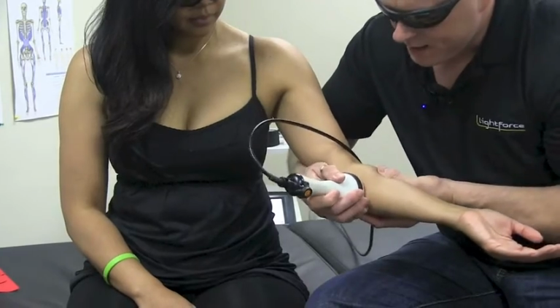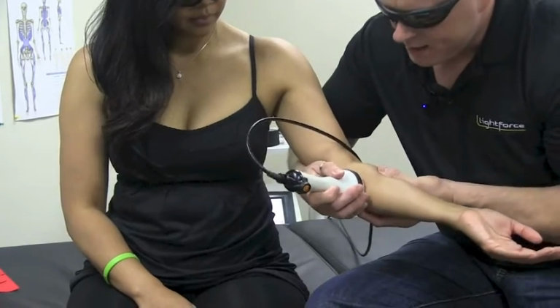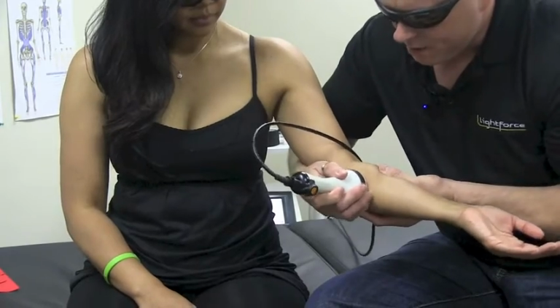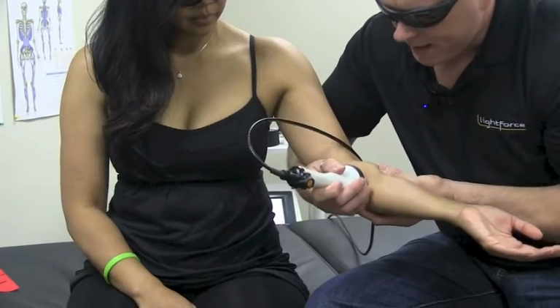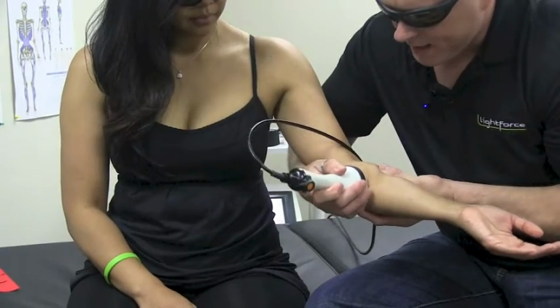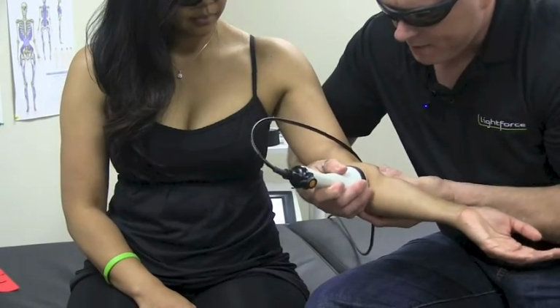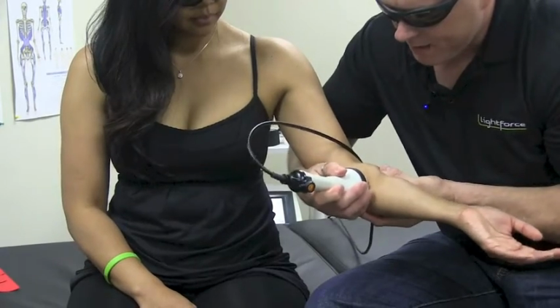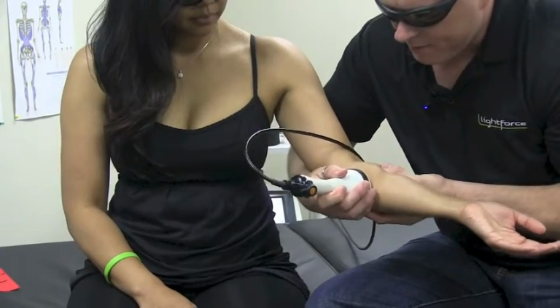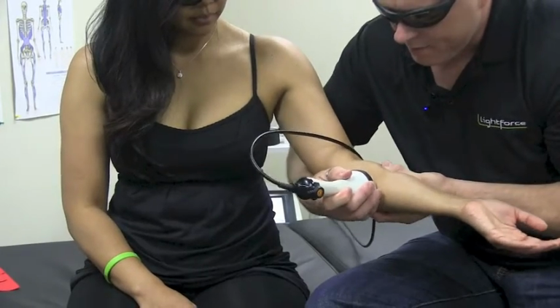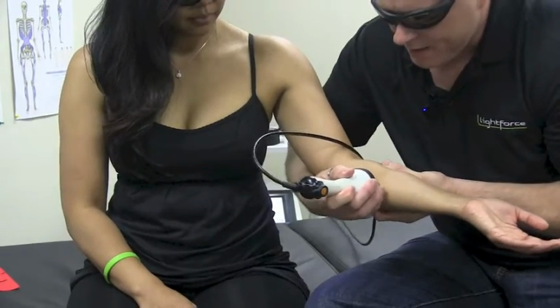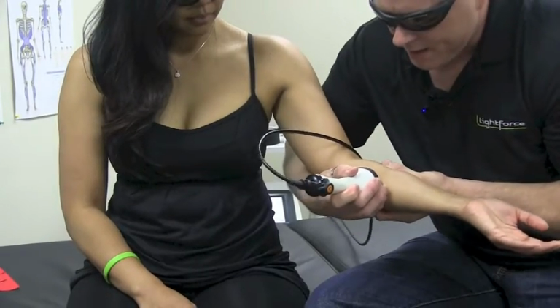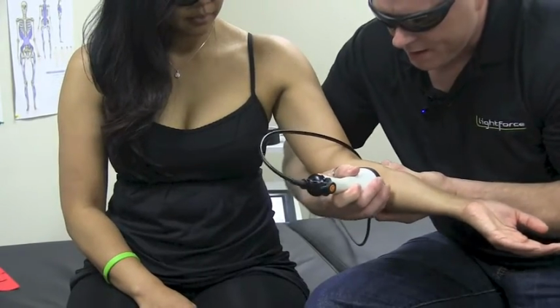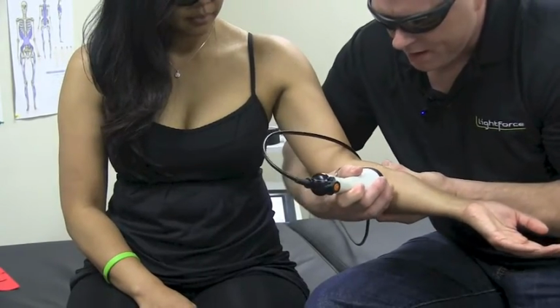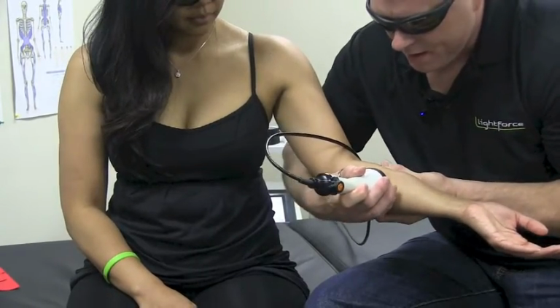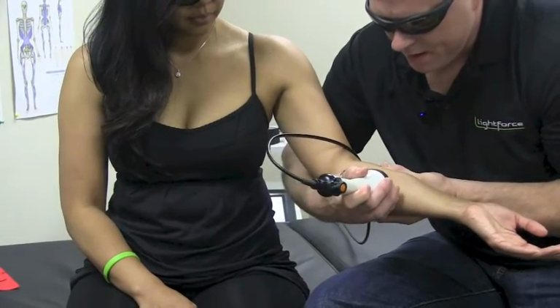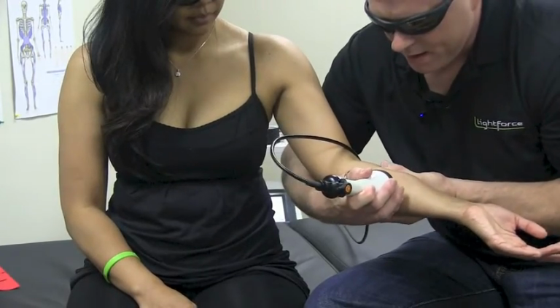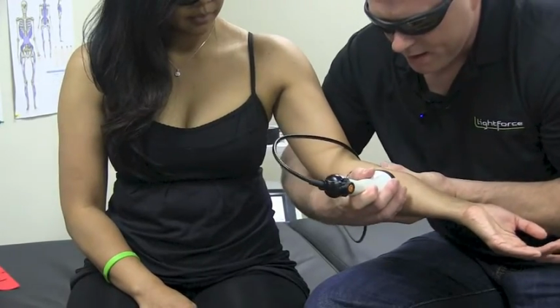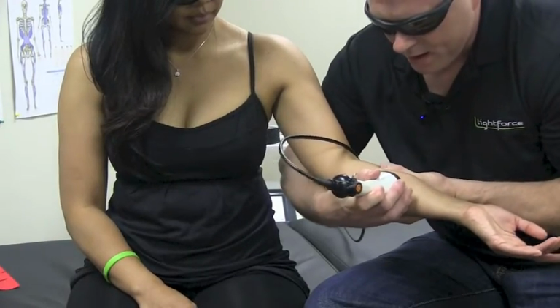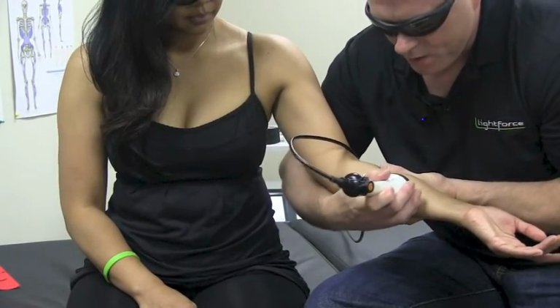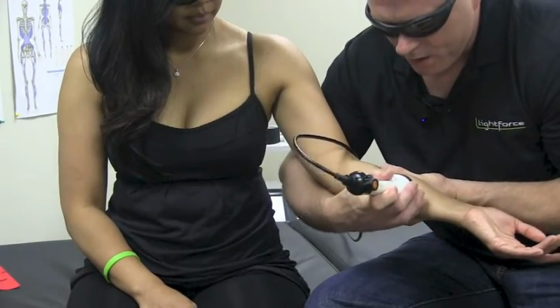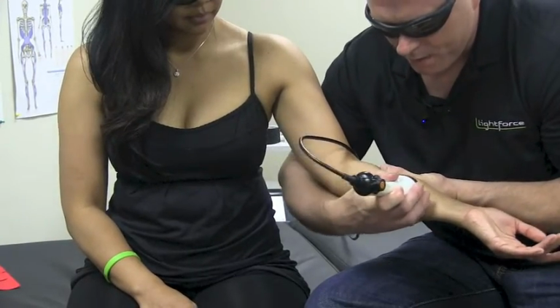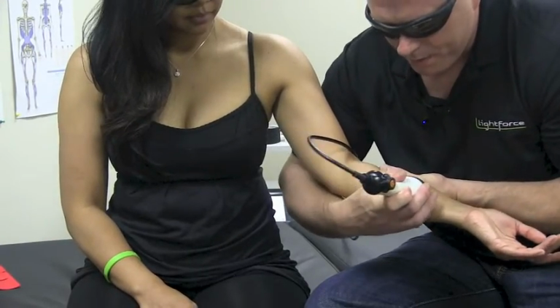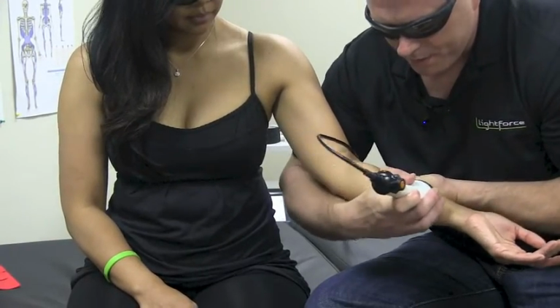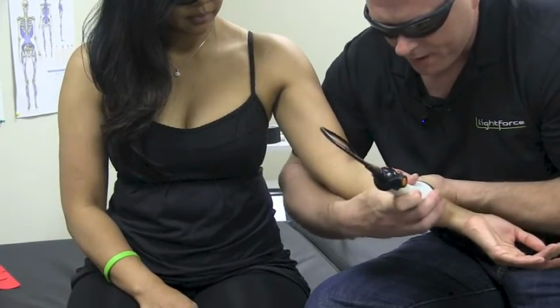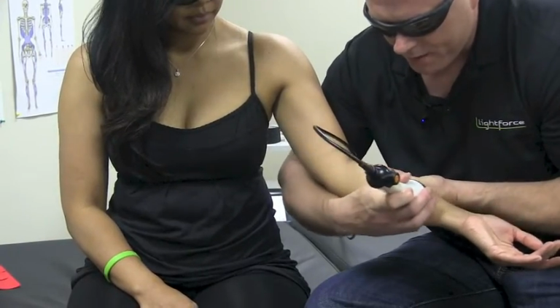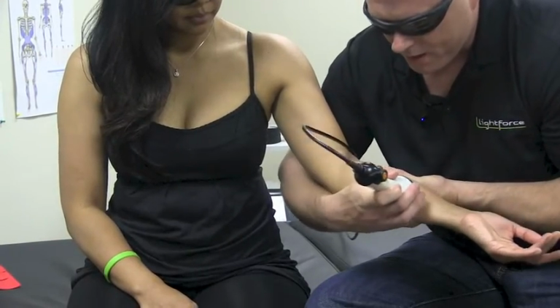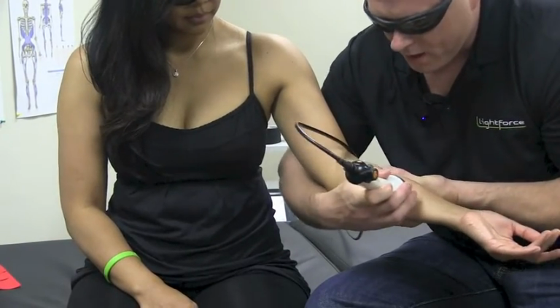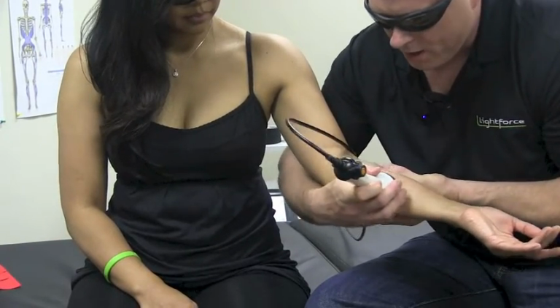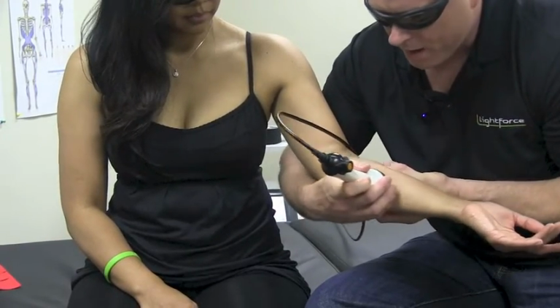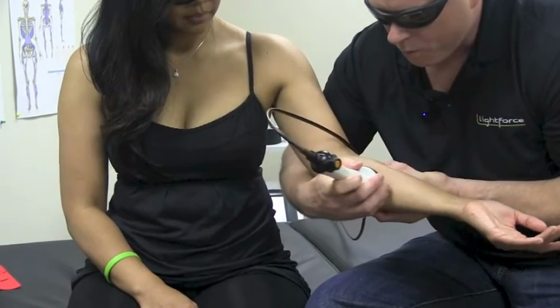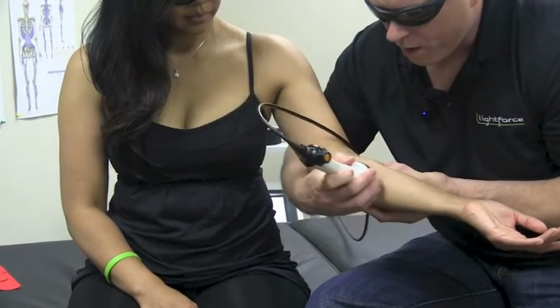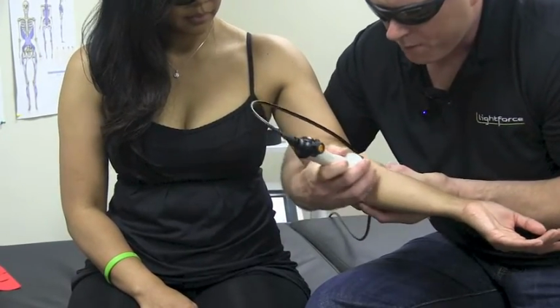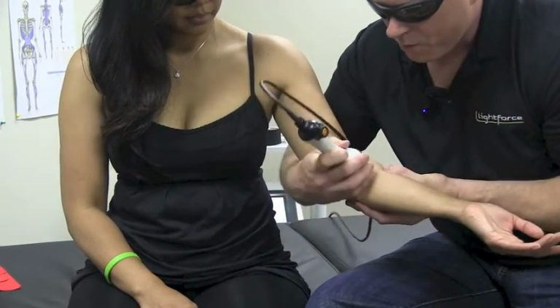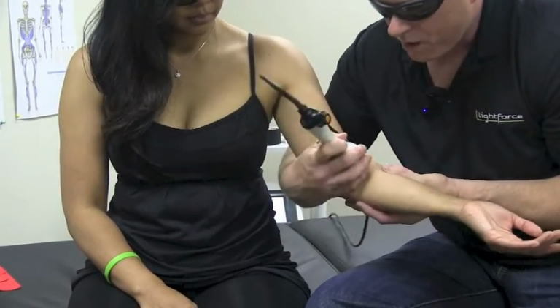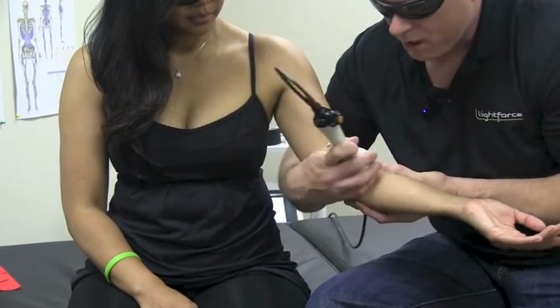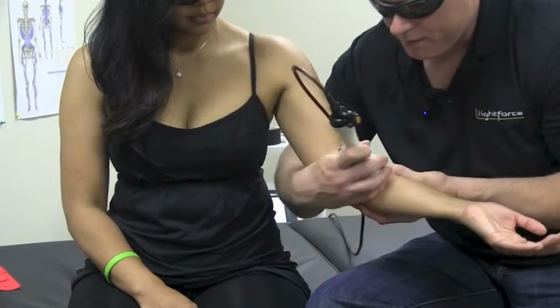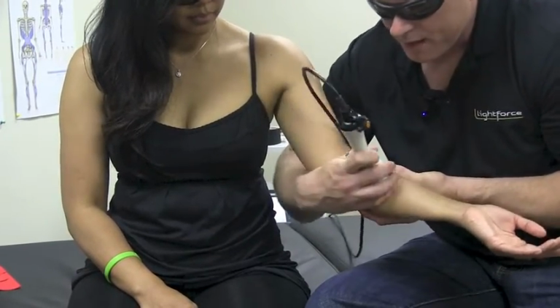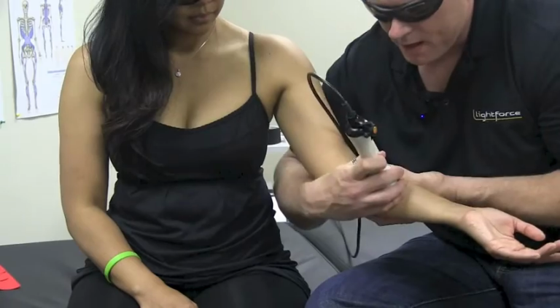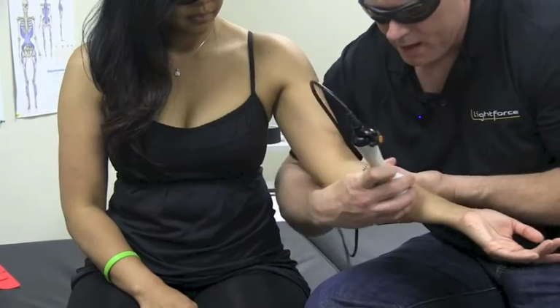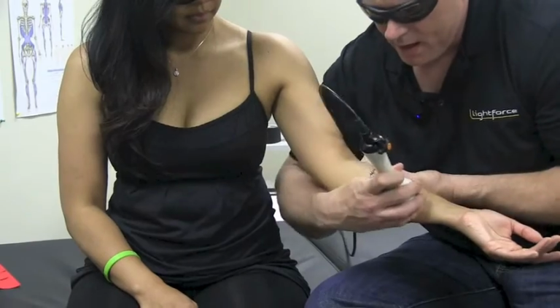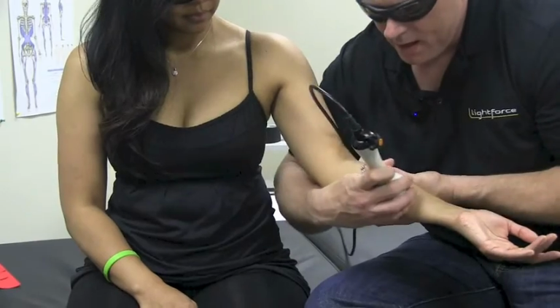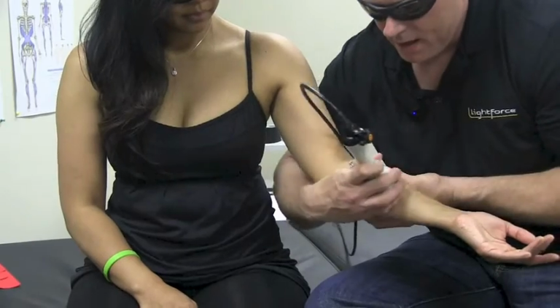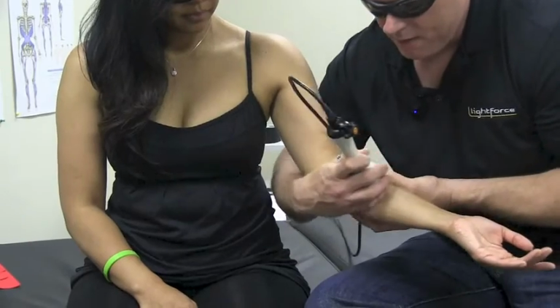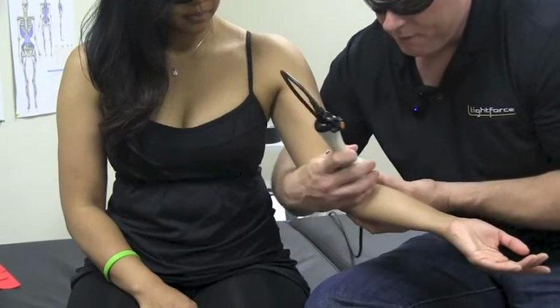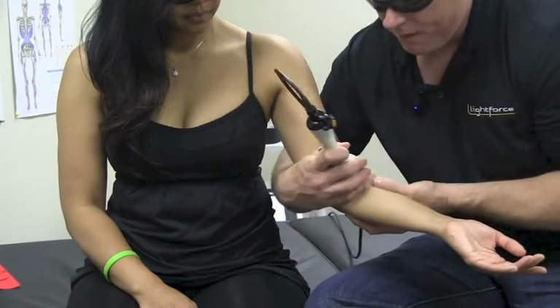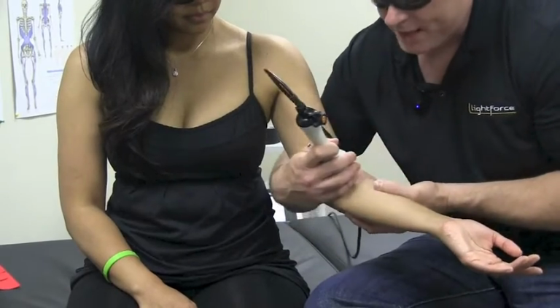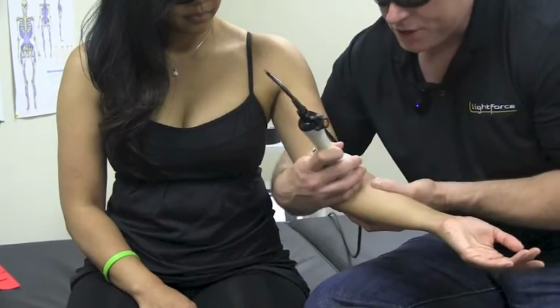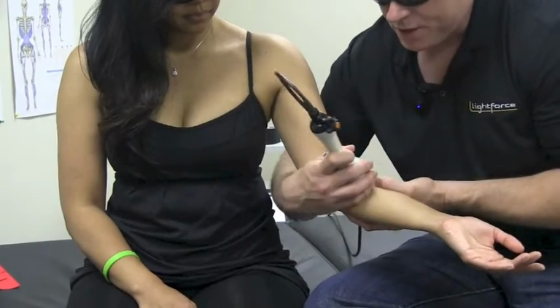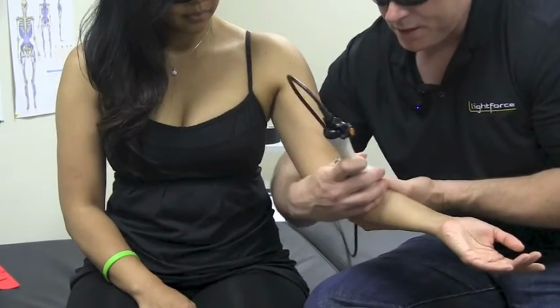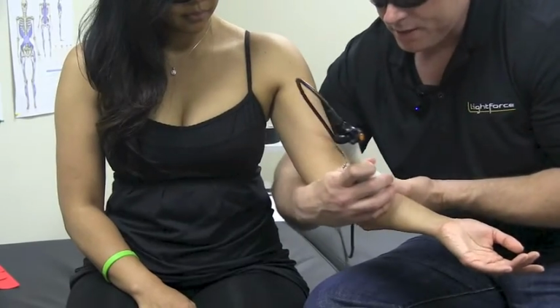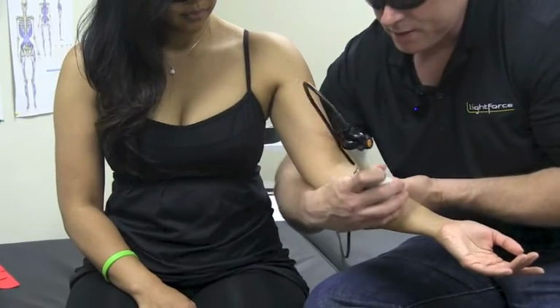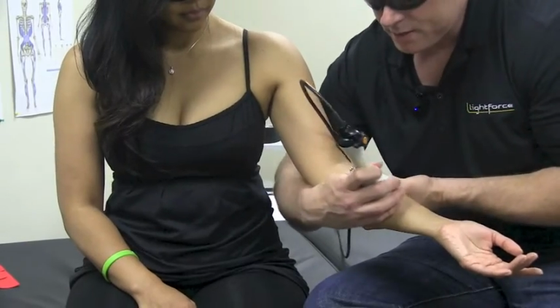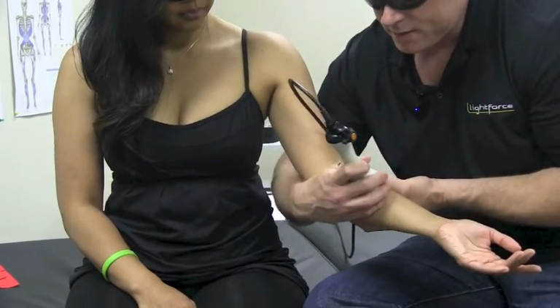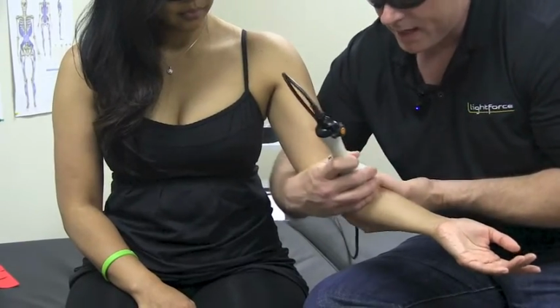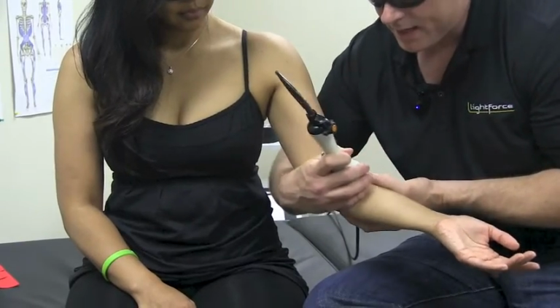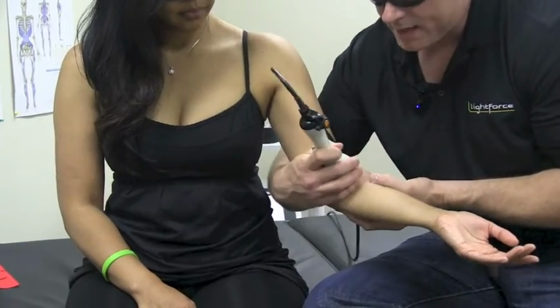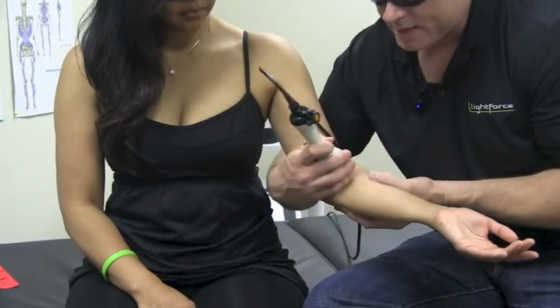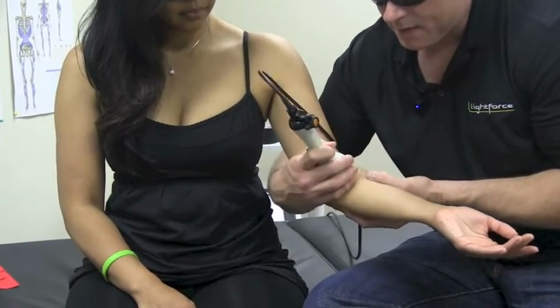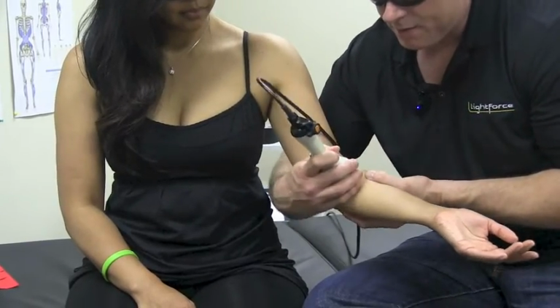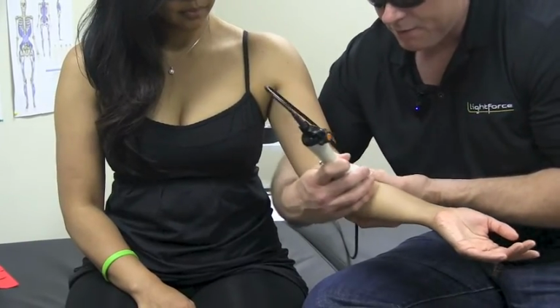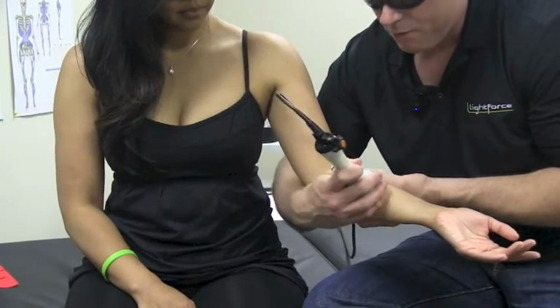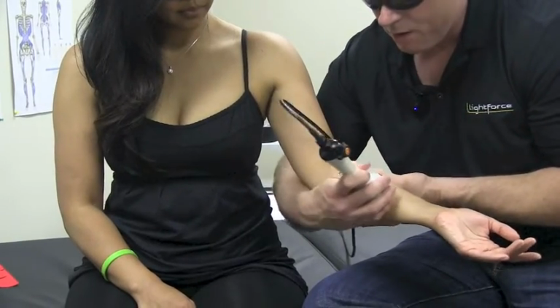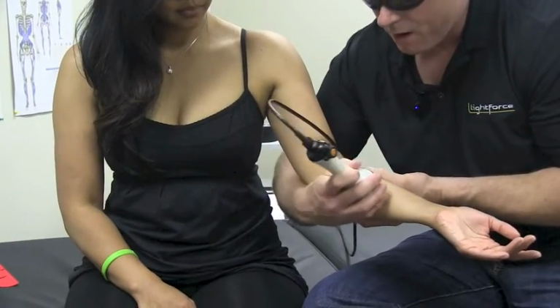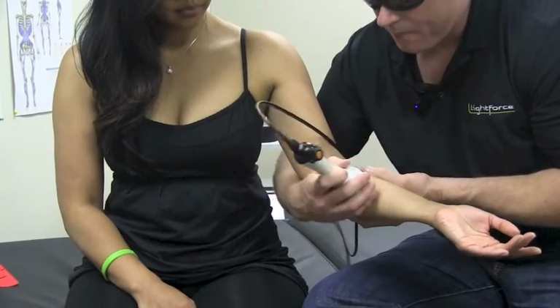I'm going to come in from here and go up inside the arm and work more of the flexor tendons of the forearm.